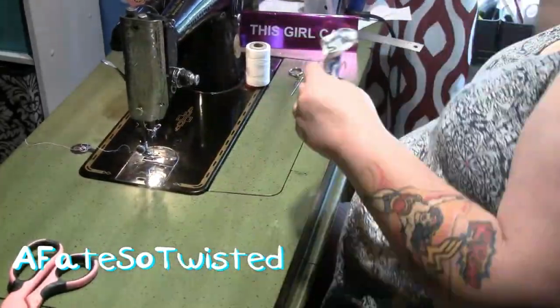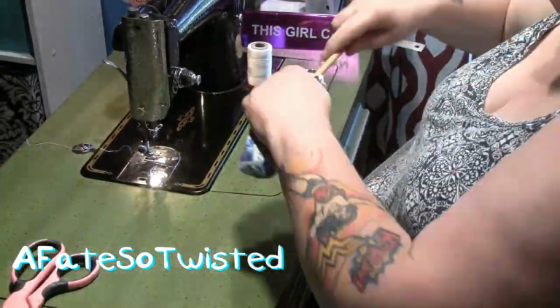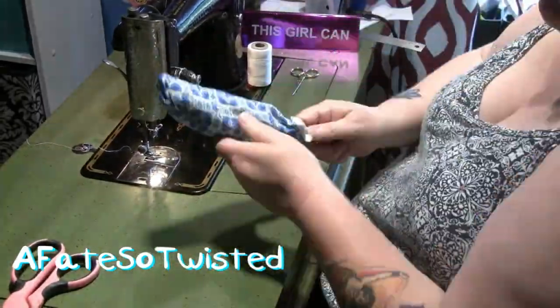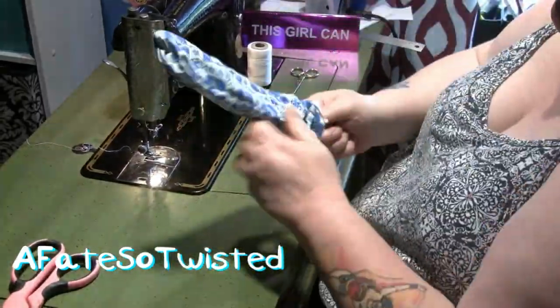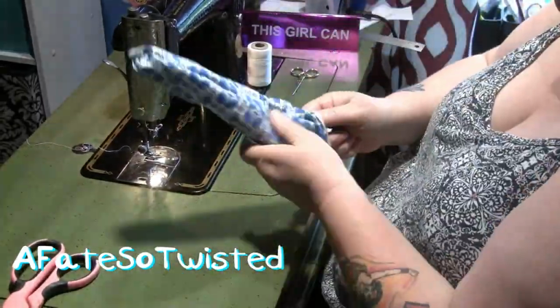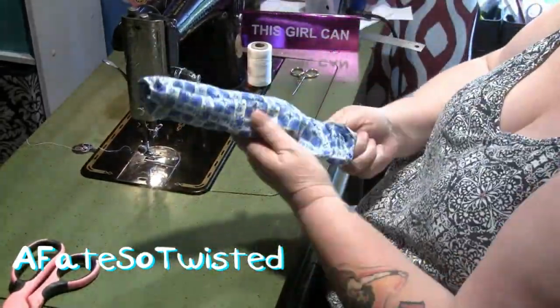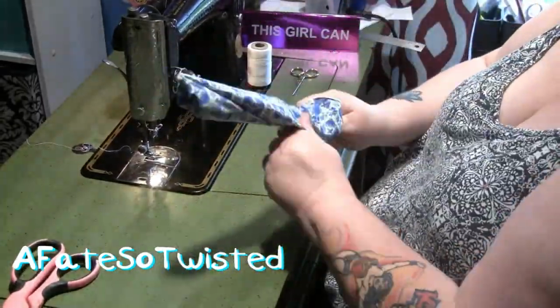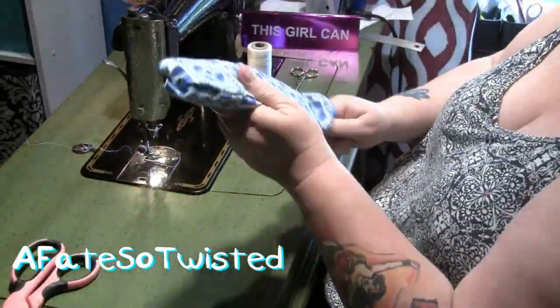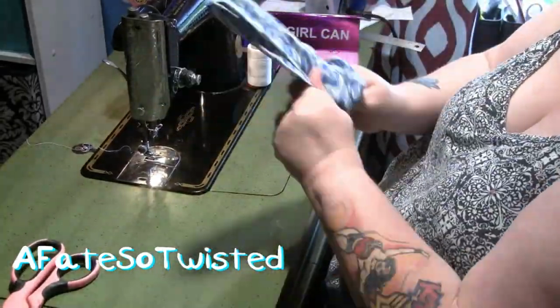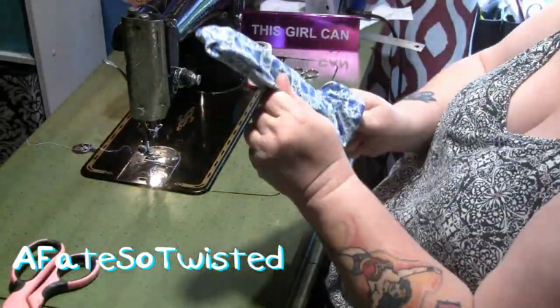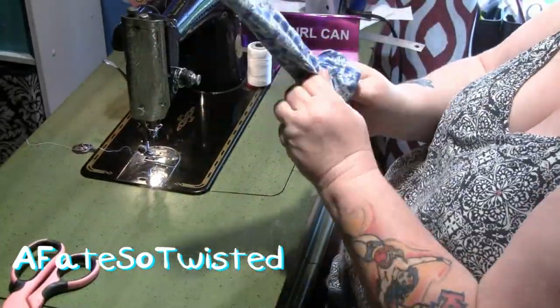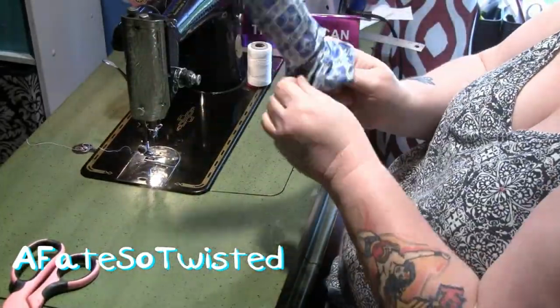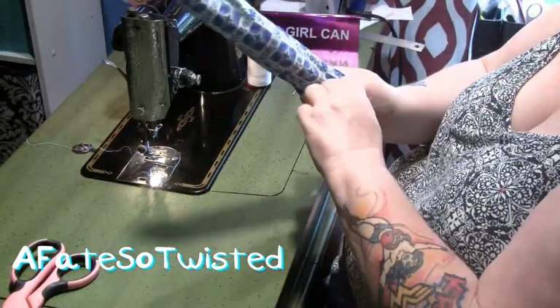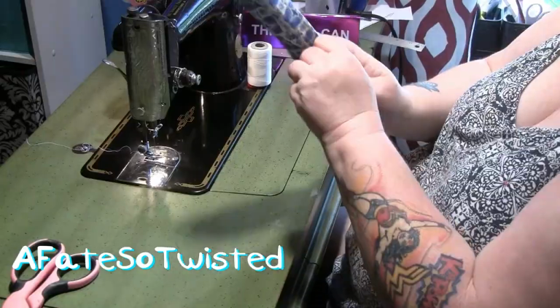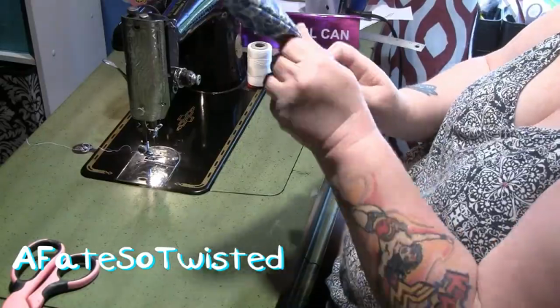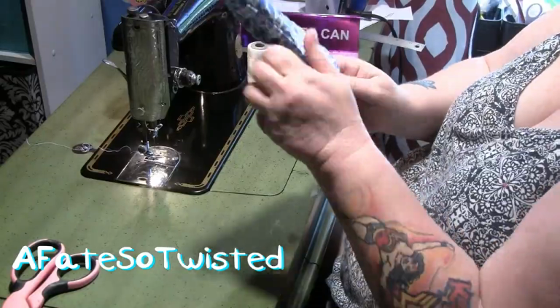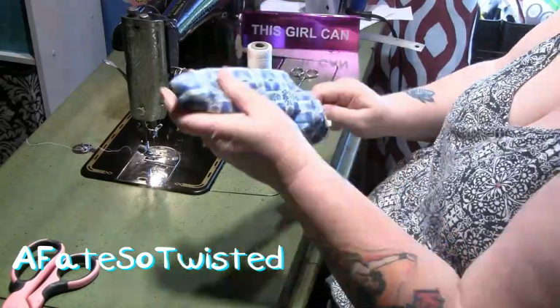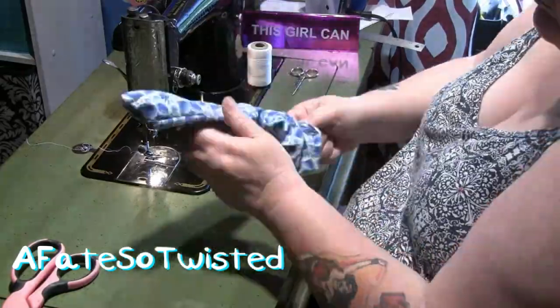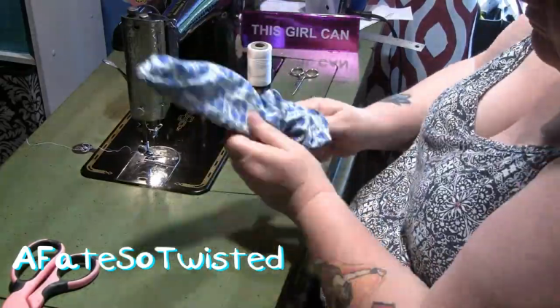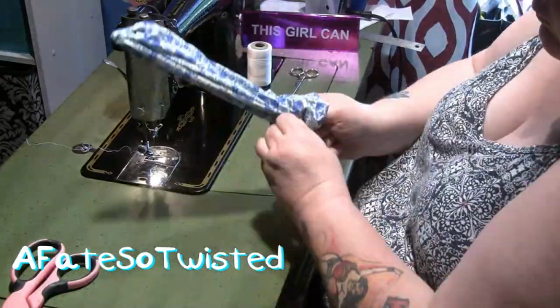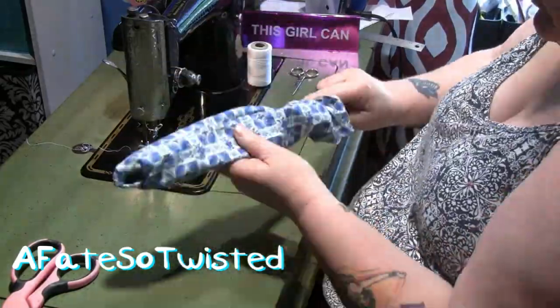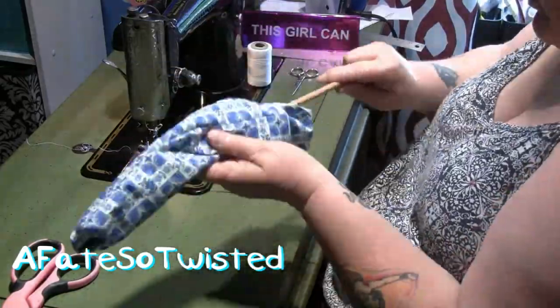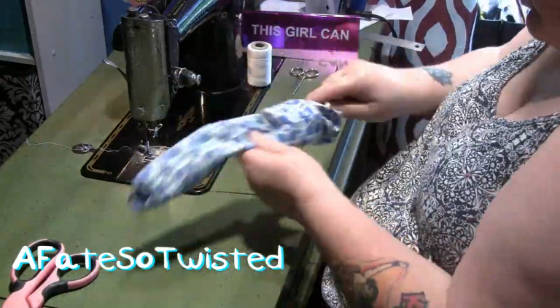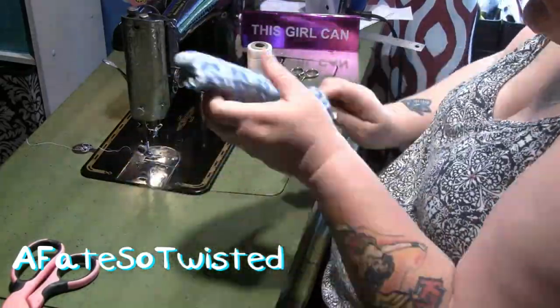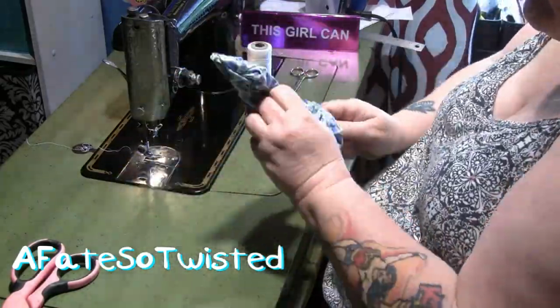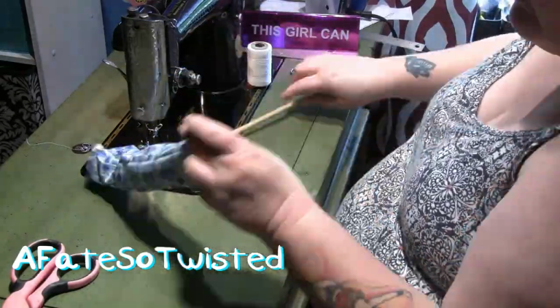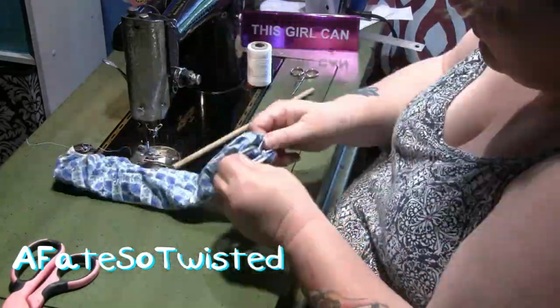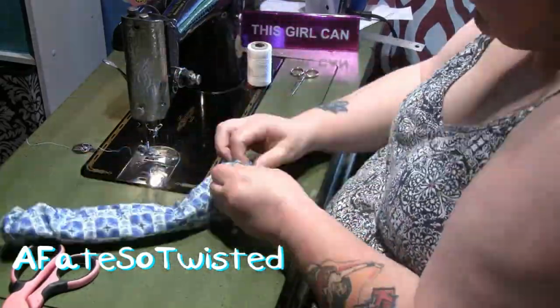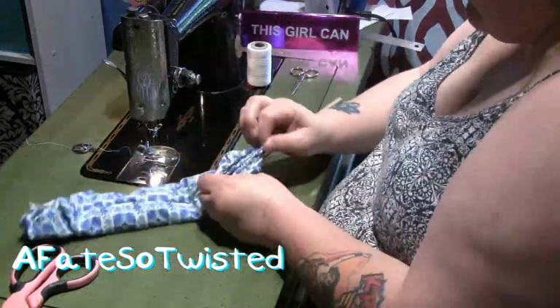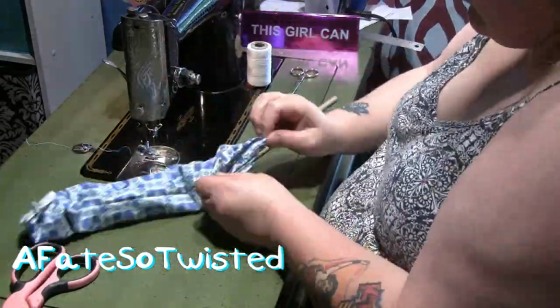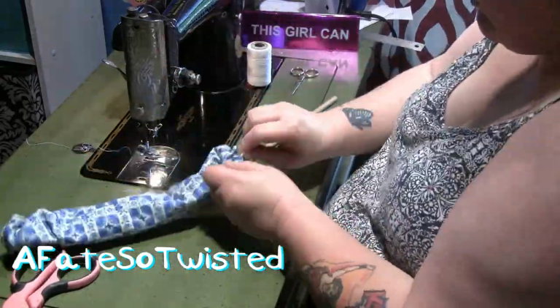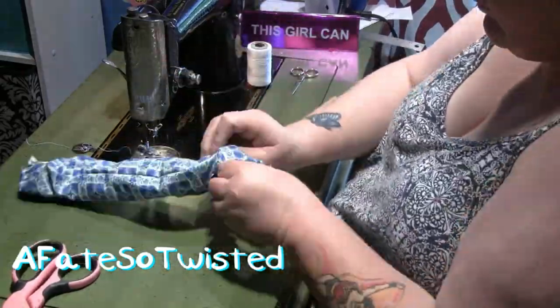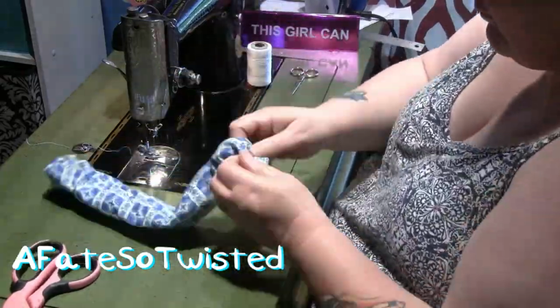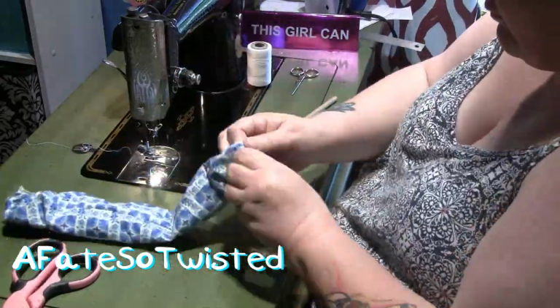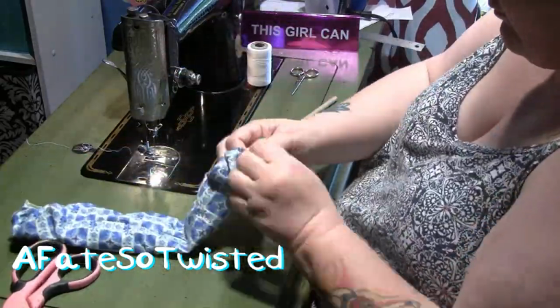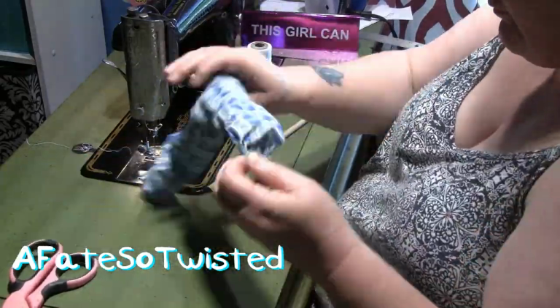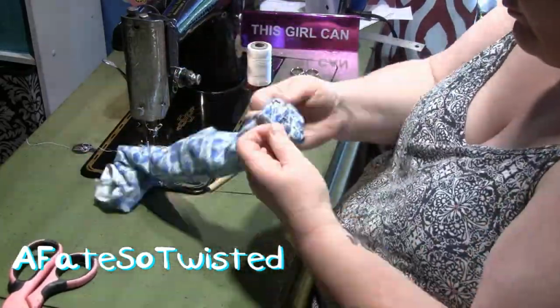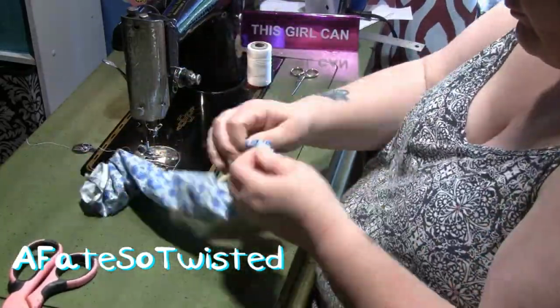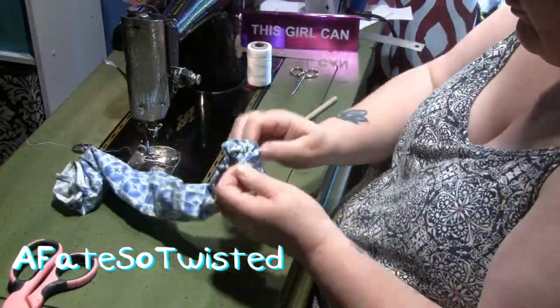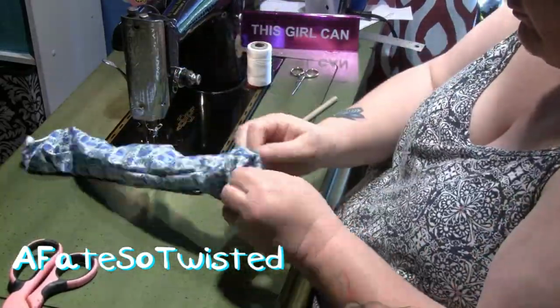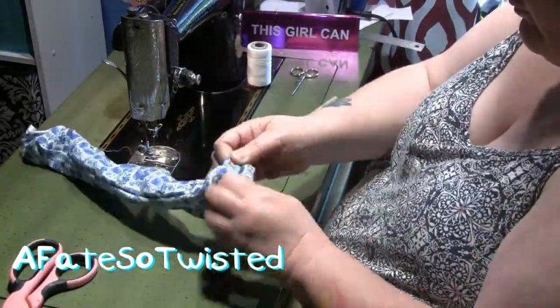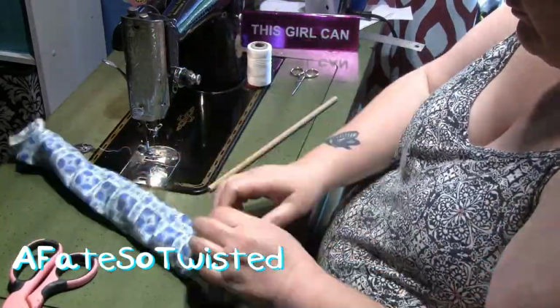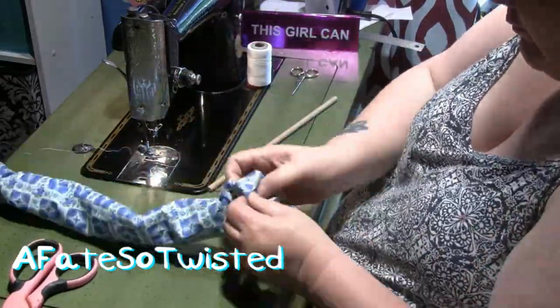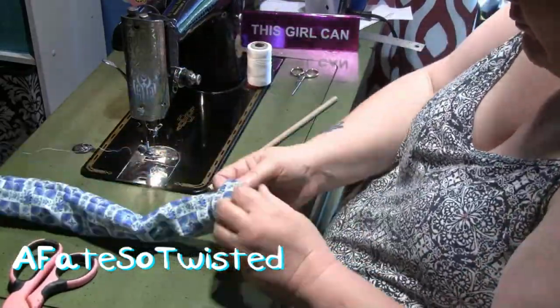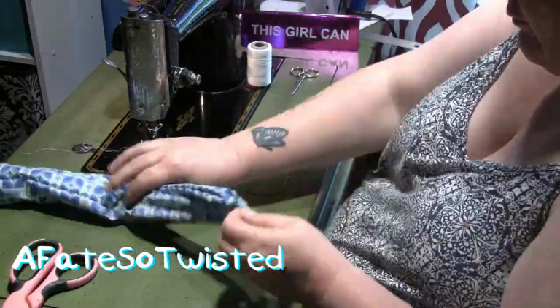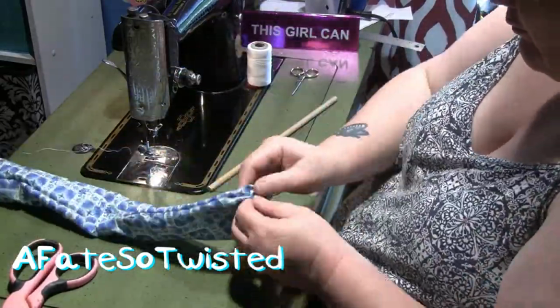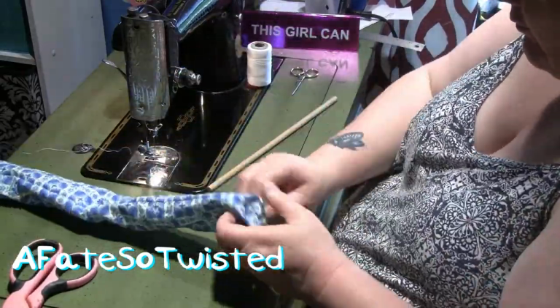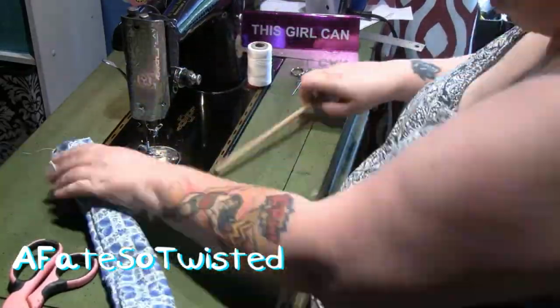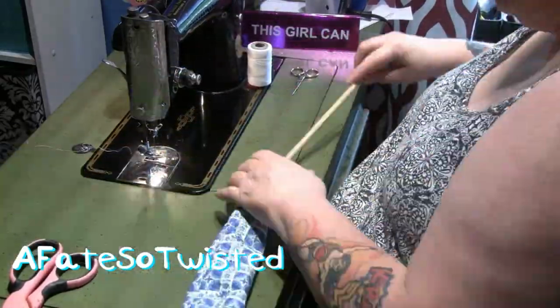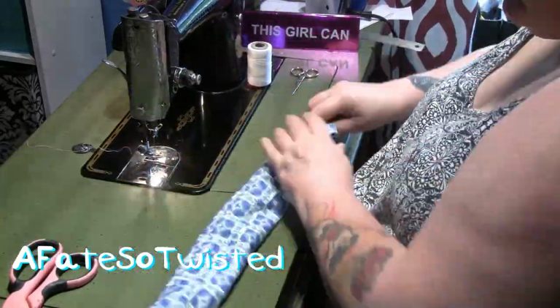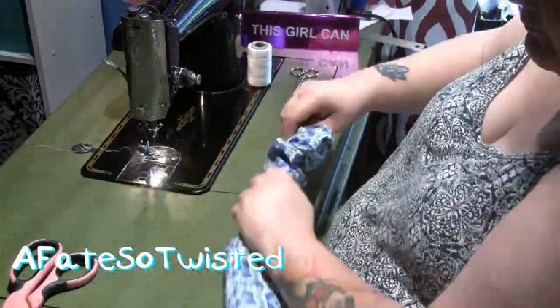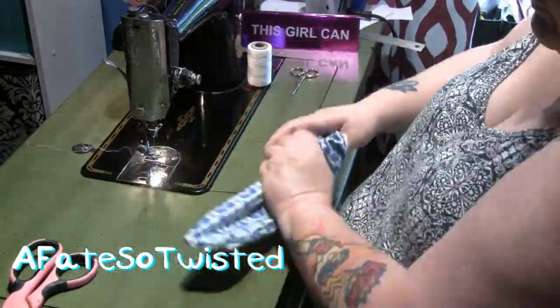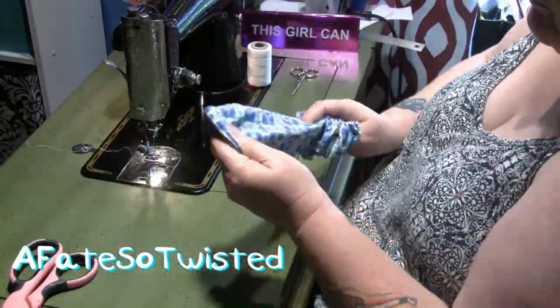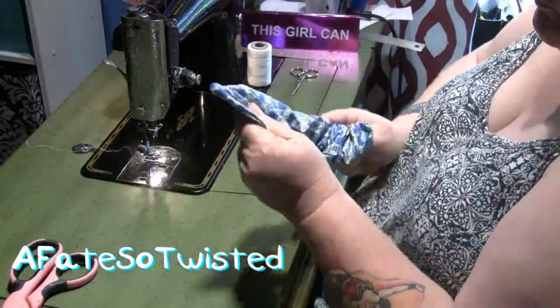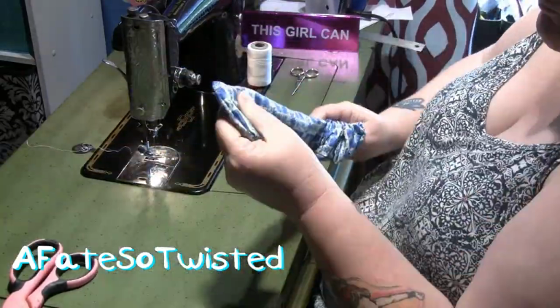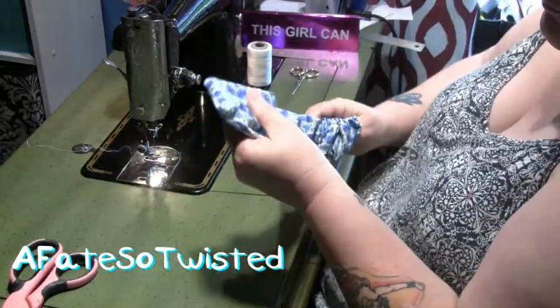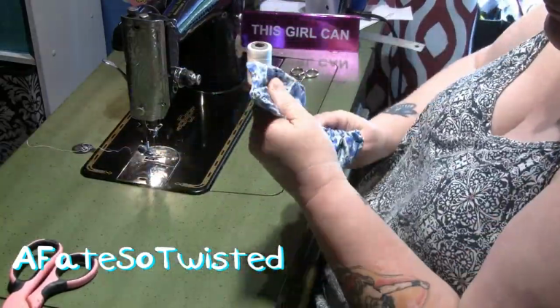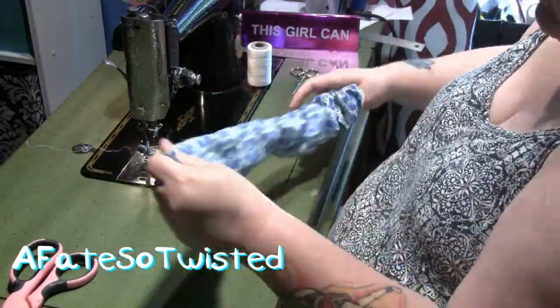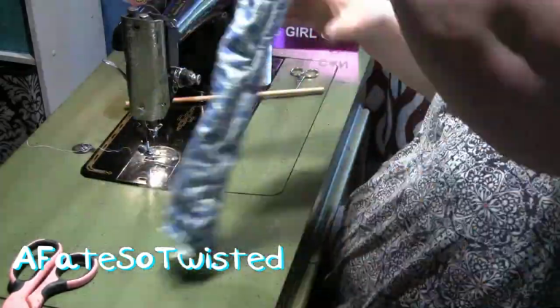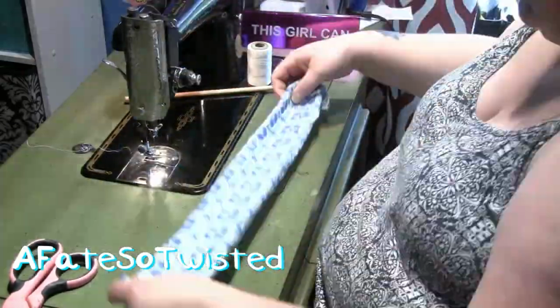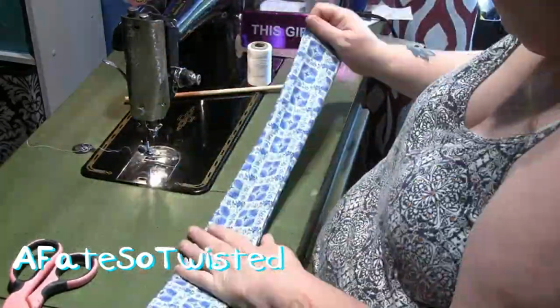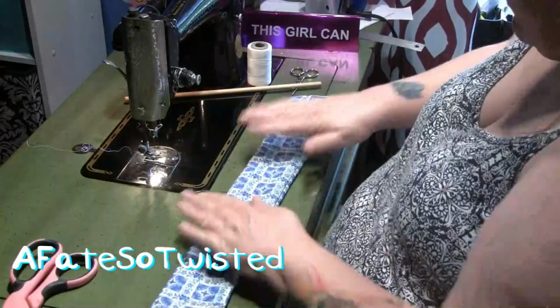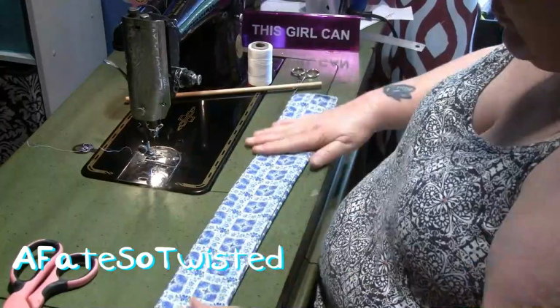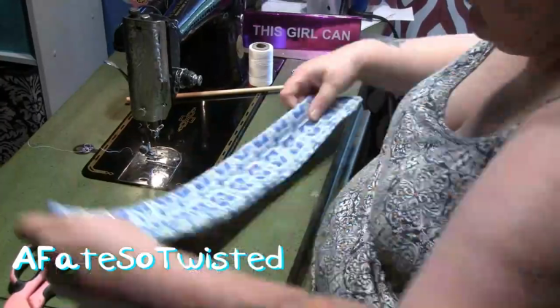Once I've sewn these pieces together for the straps, I'm just going to turn them out right side out and I'm going to press them.